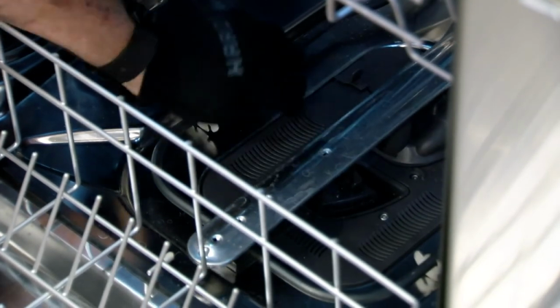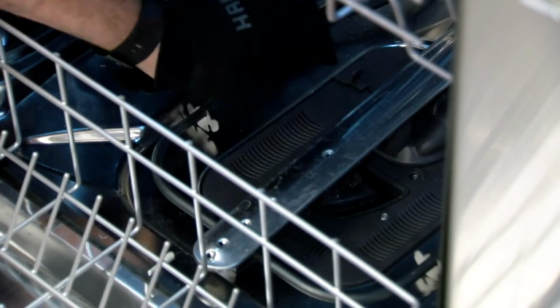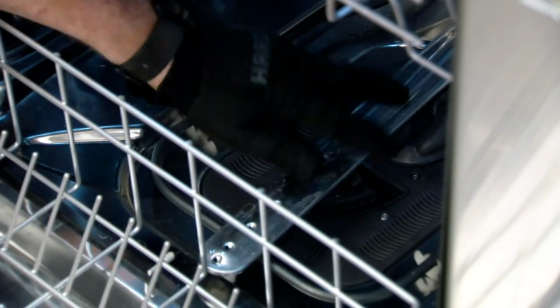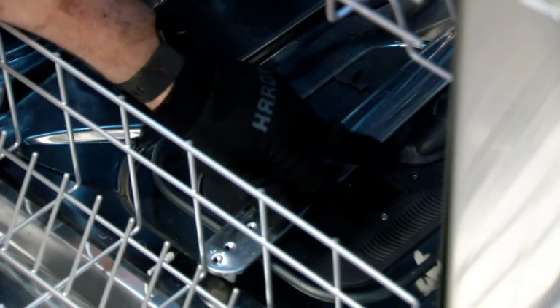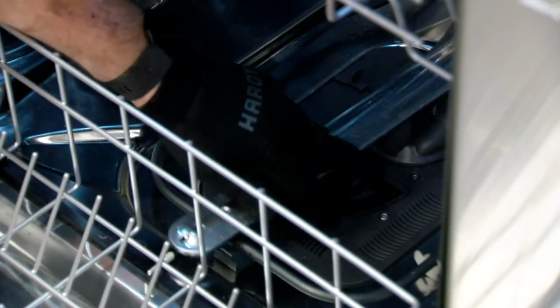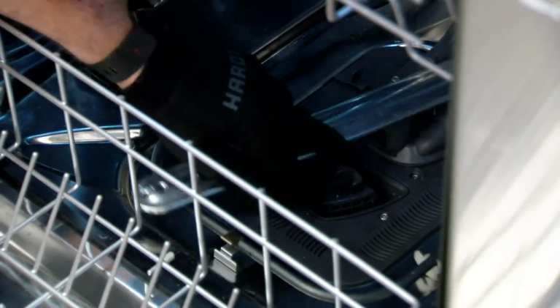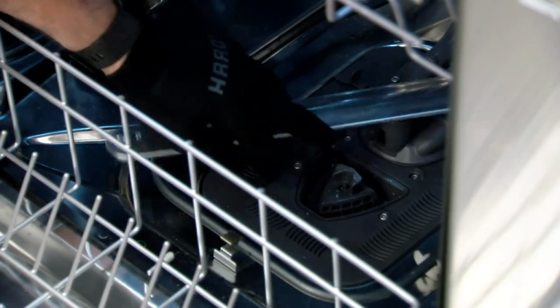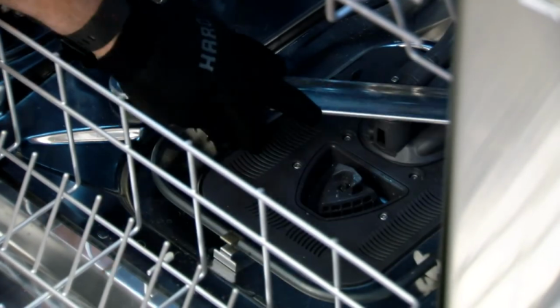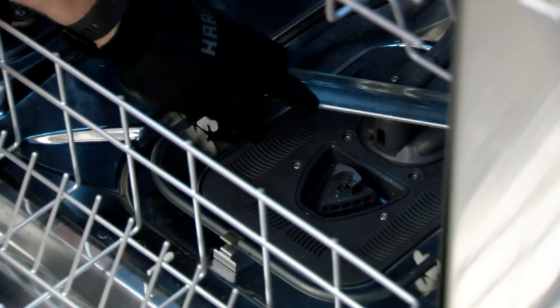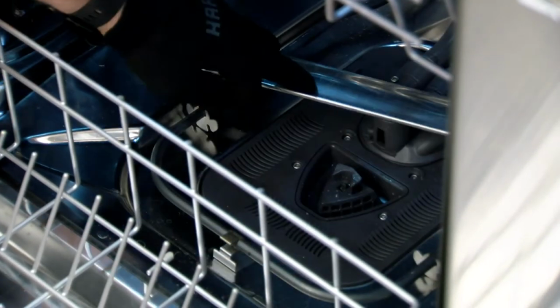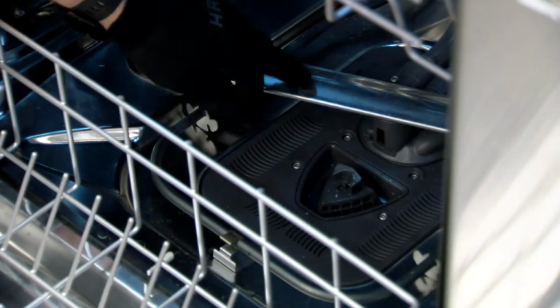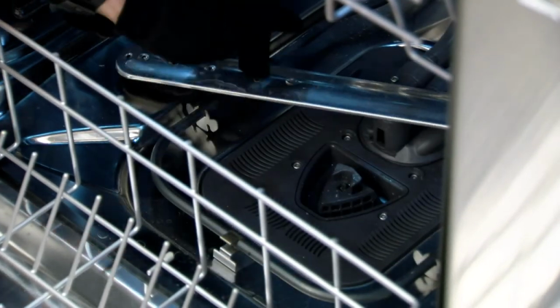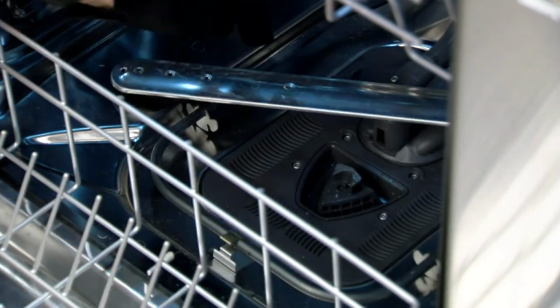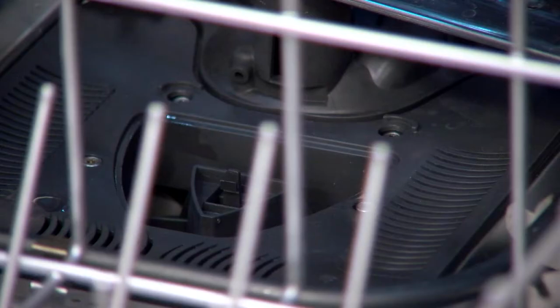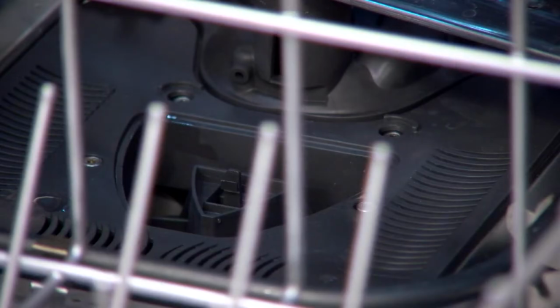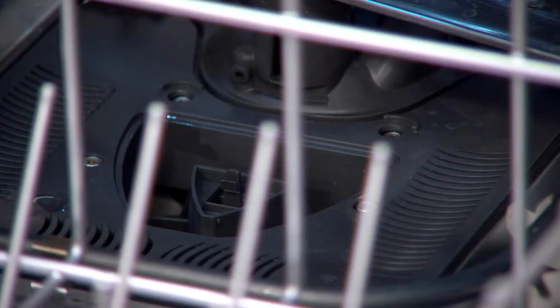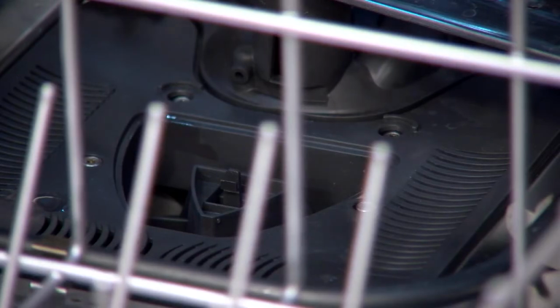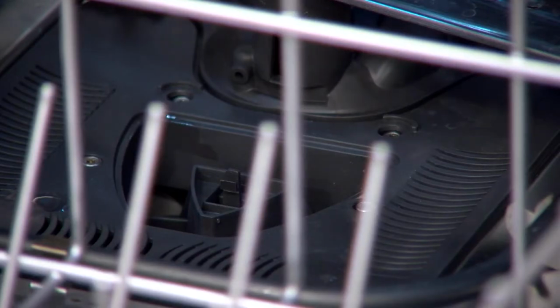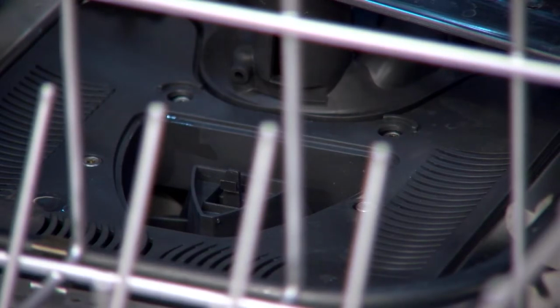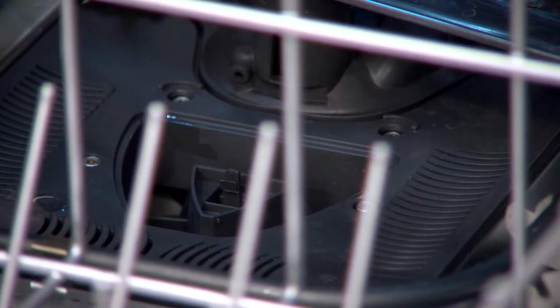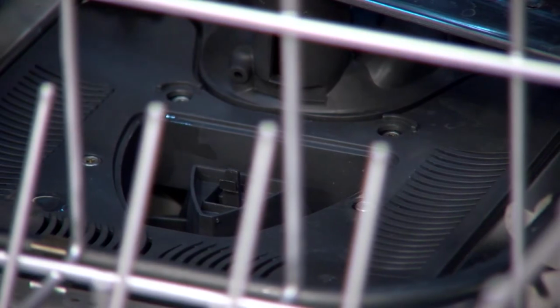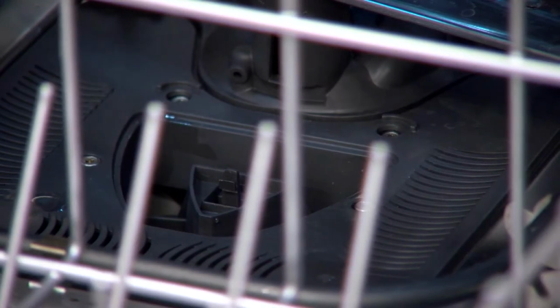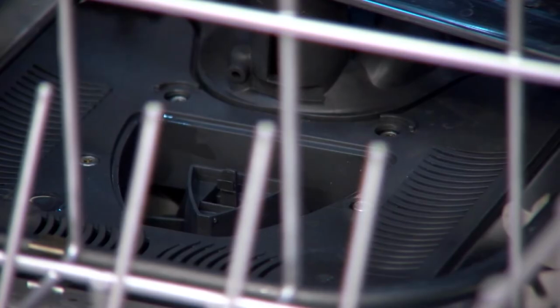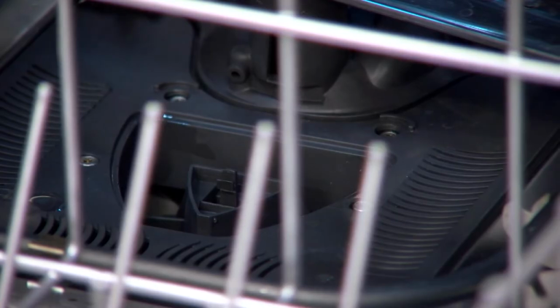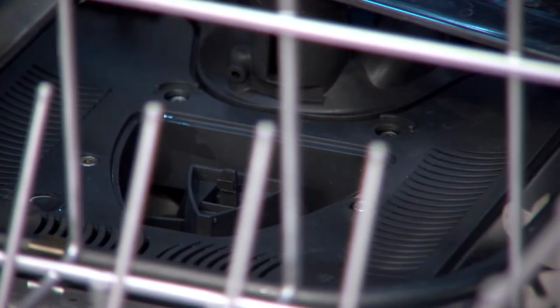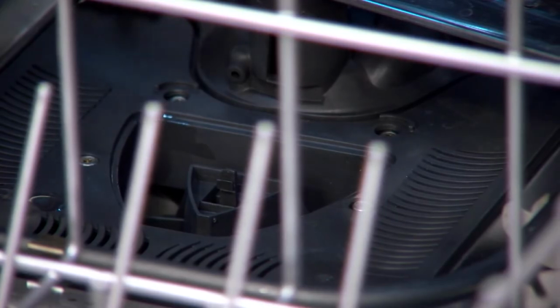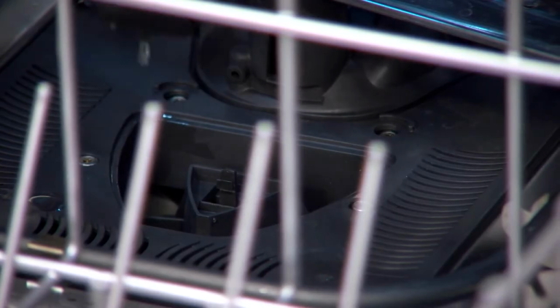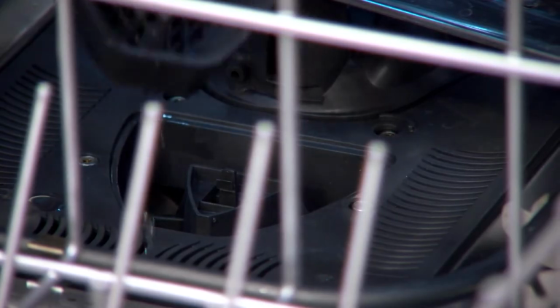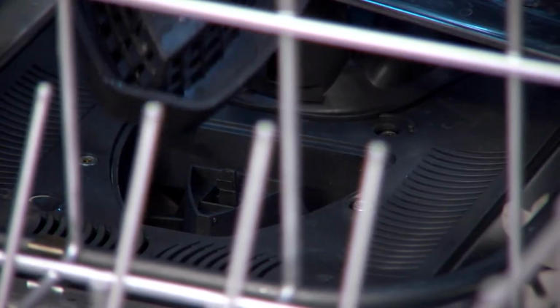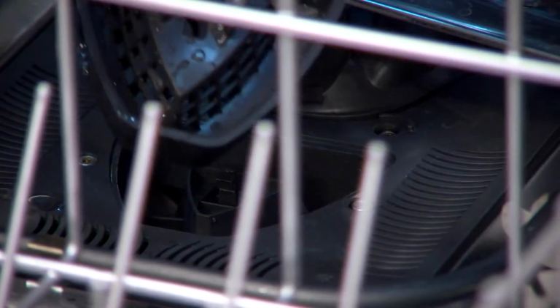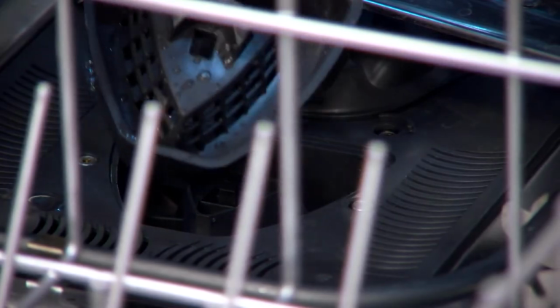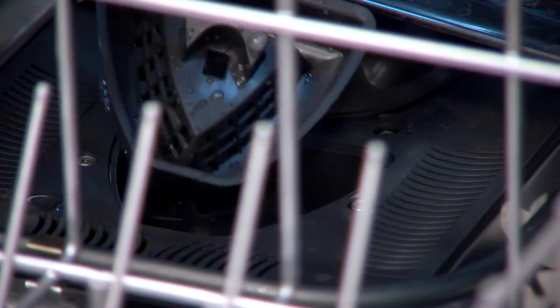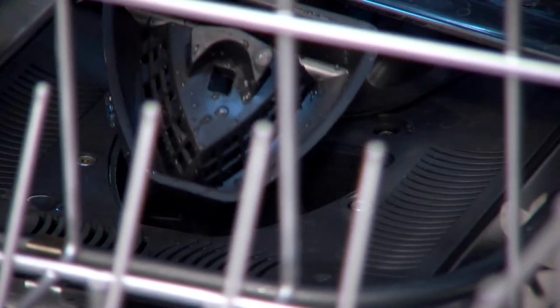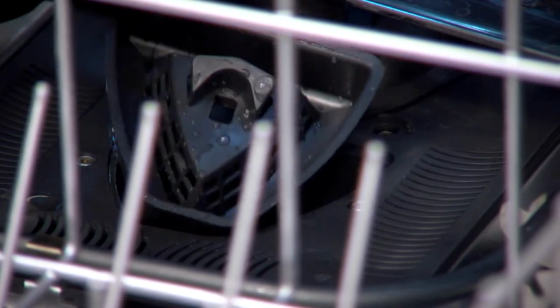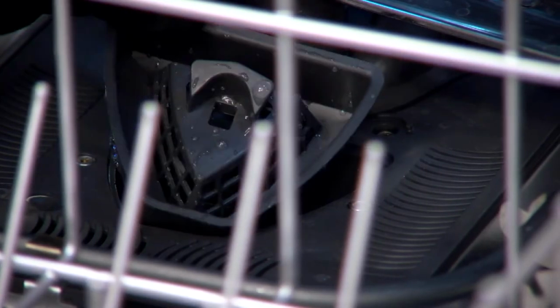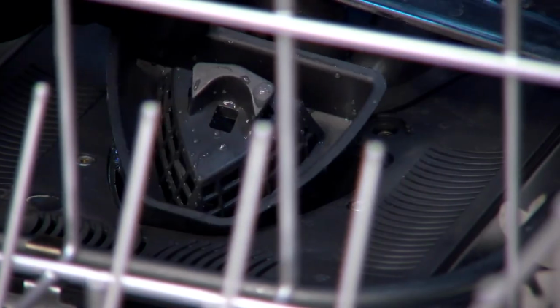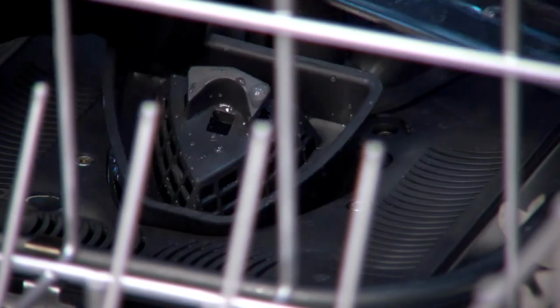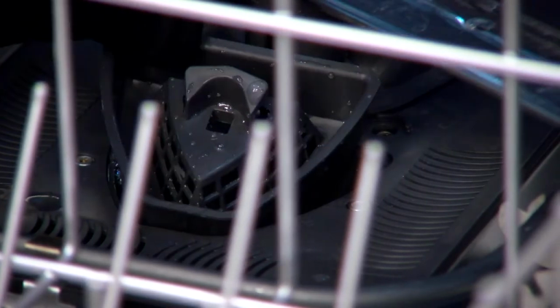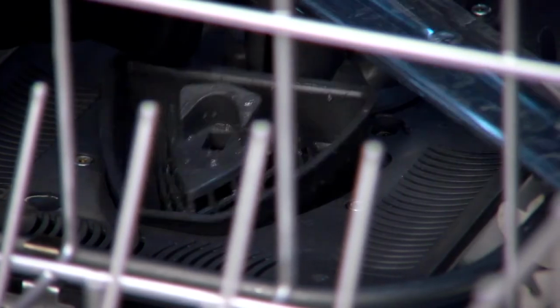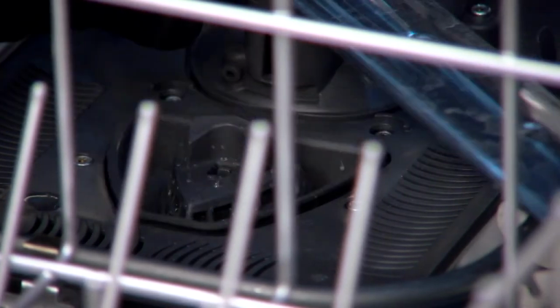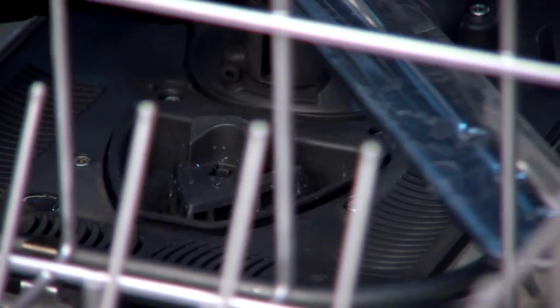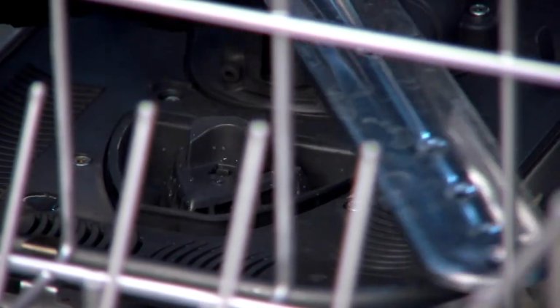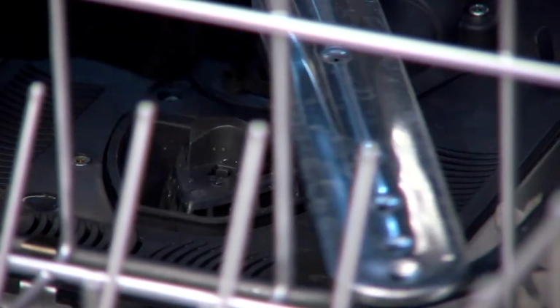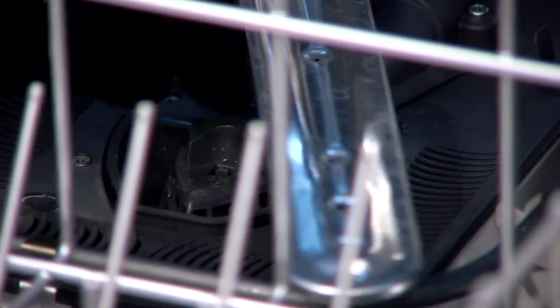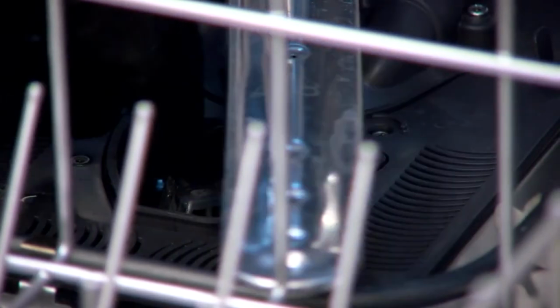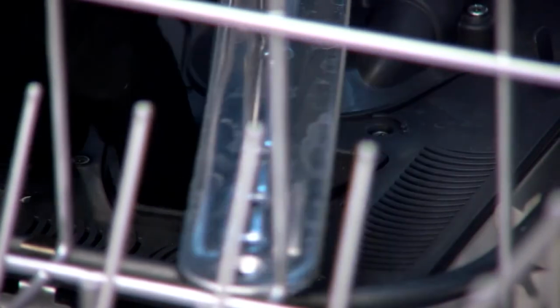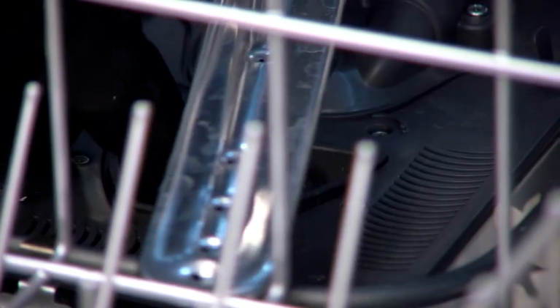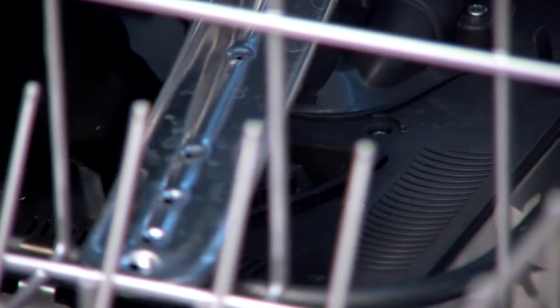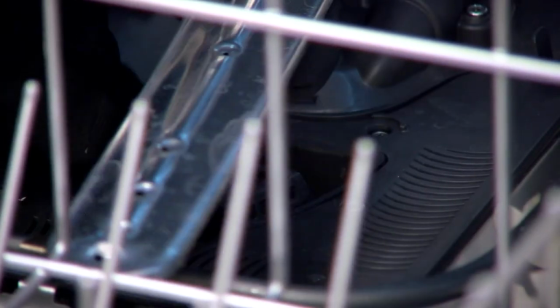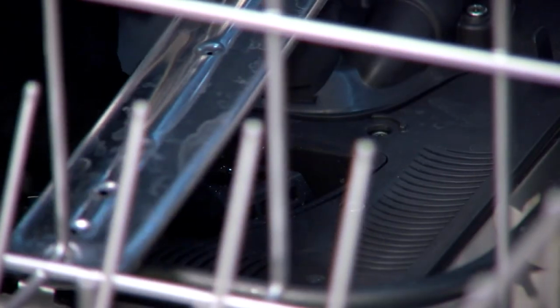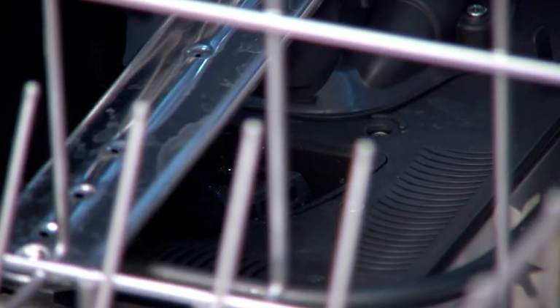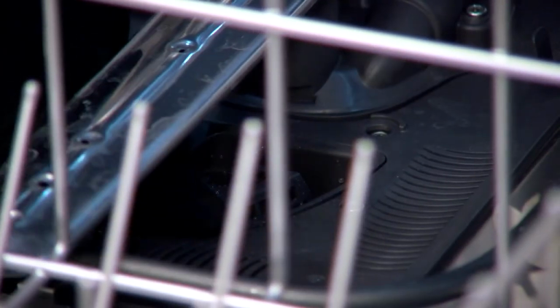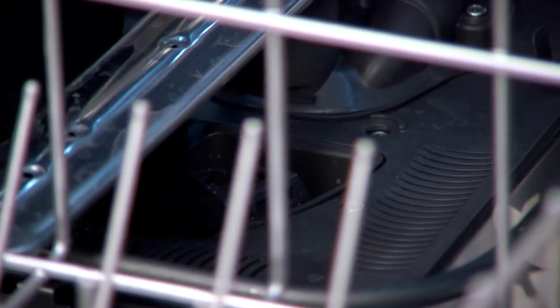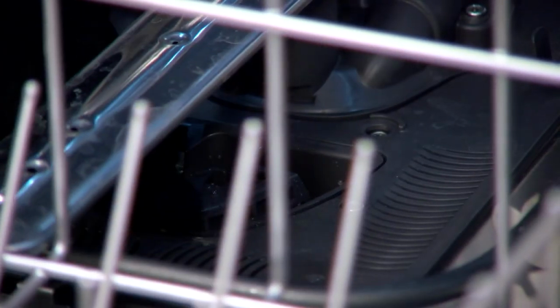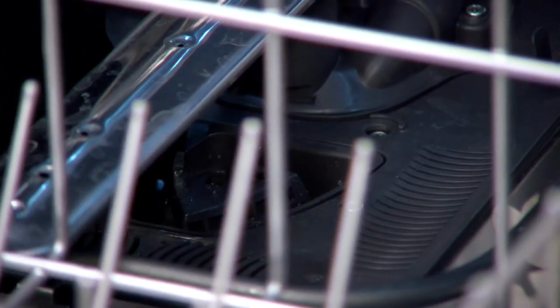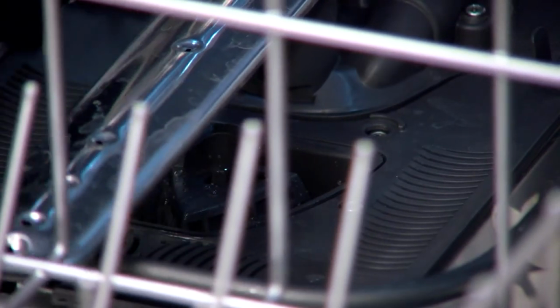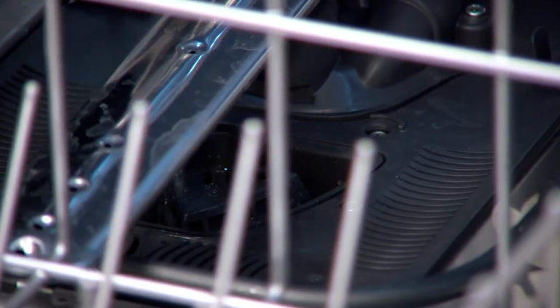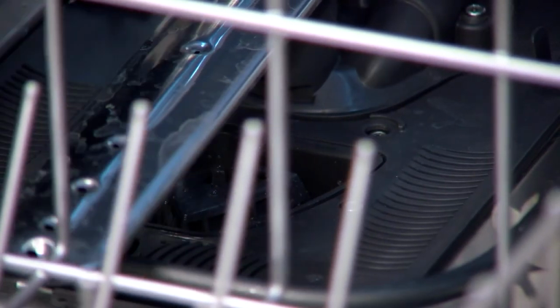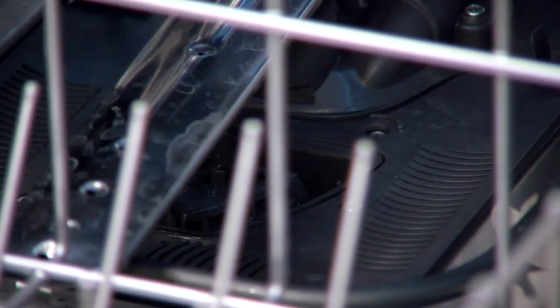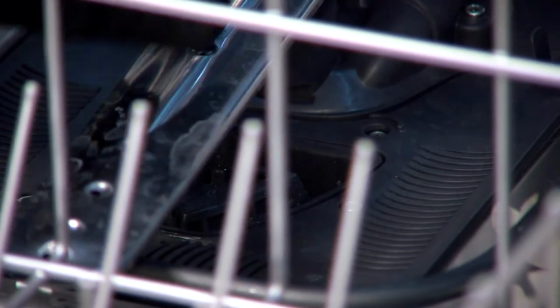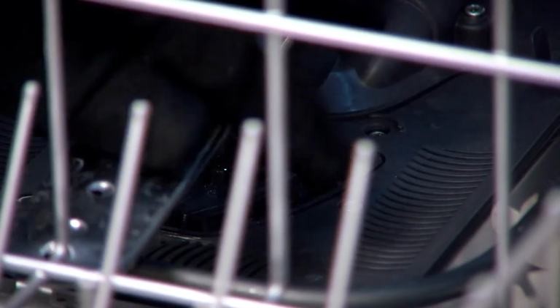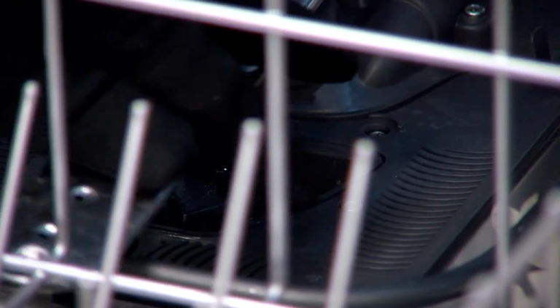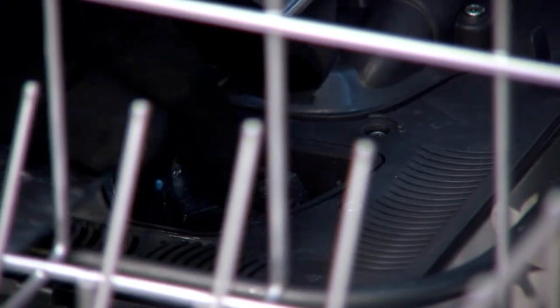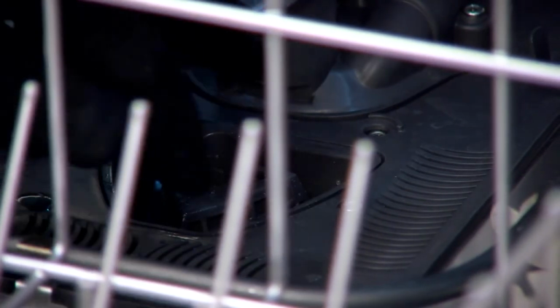To avoid damage to the dishwasher, do not operate your dishwasher without the filters properly installed.